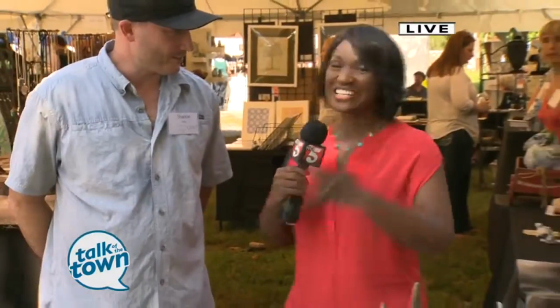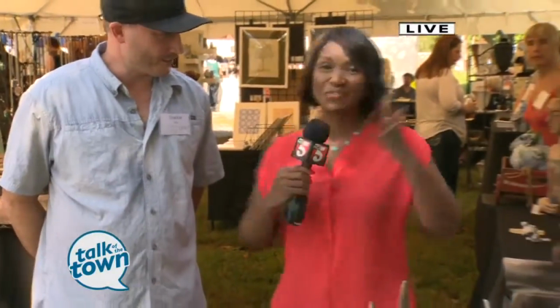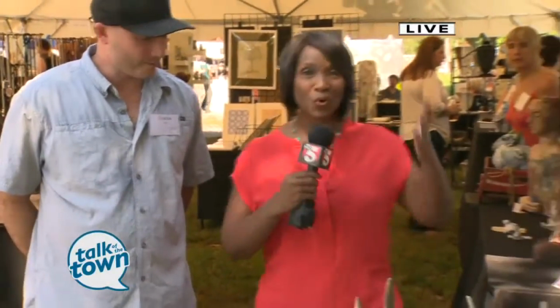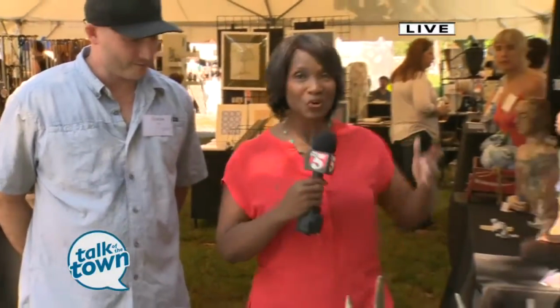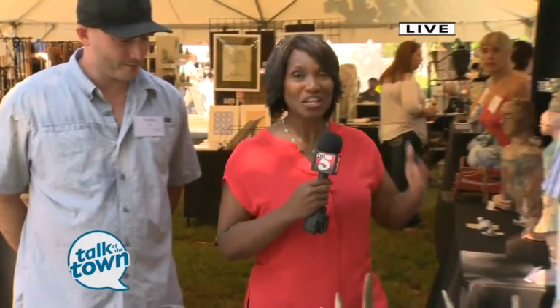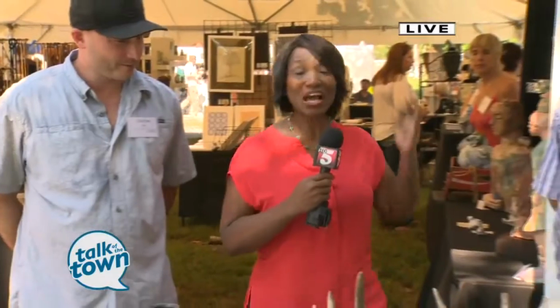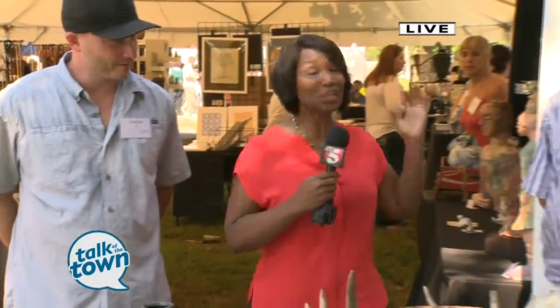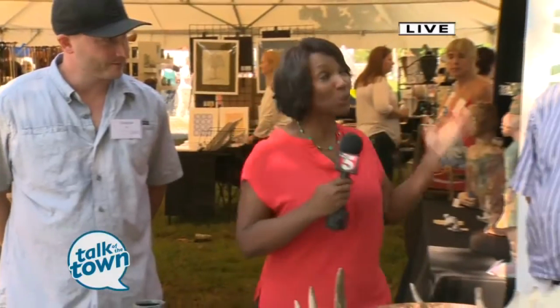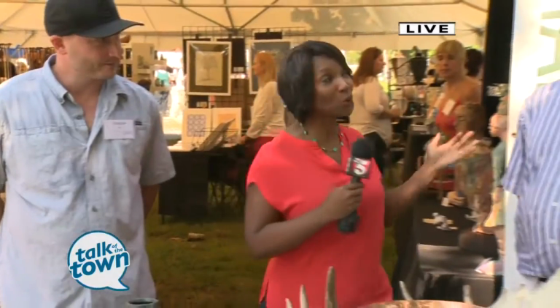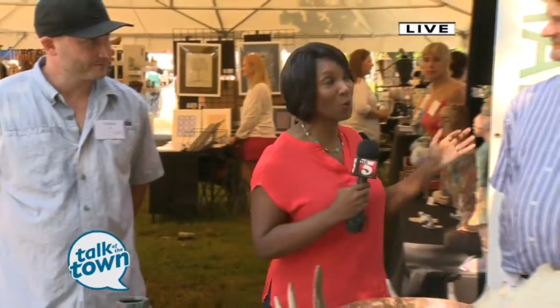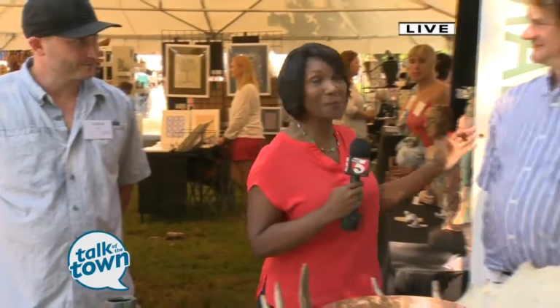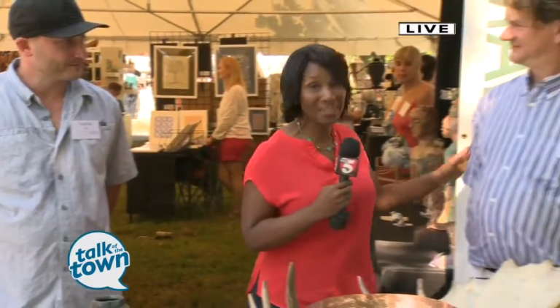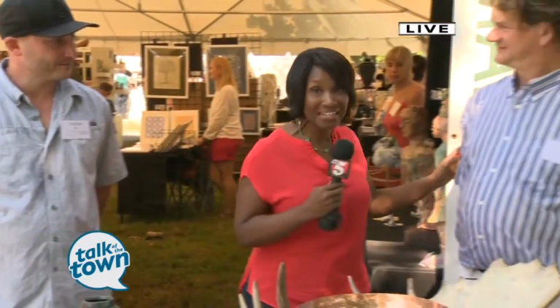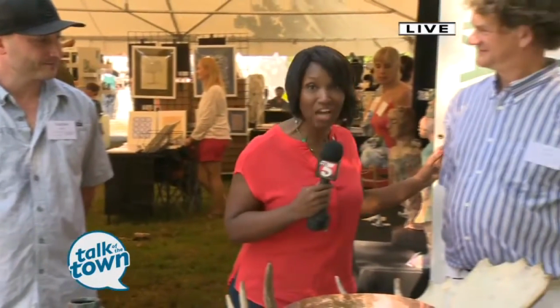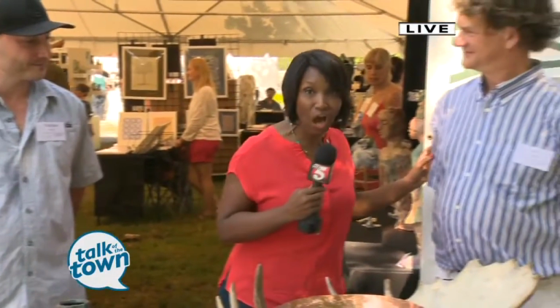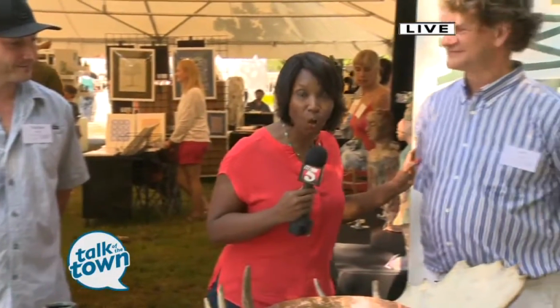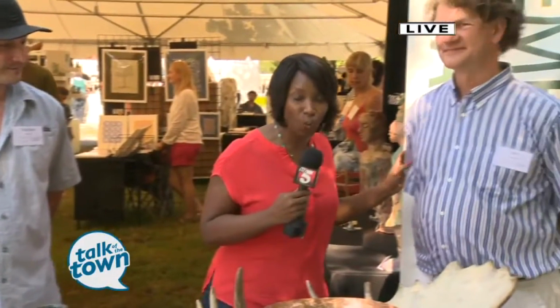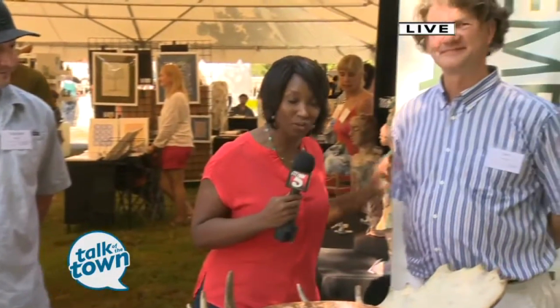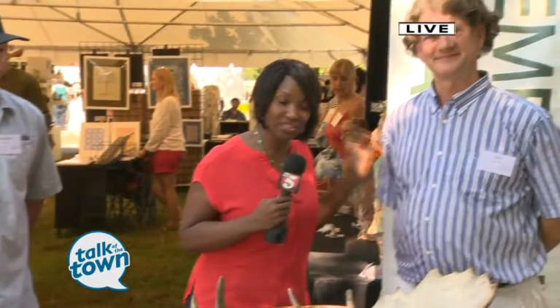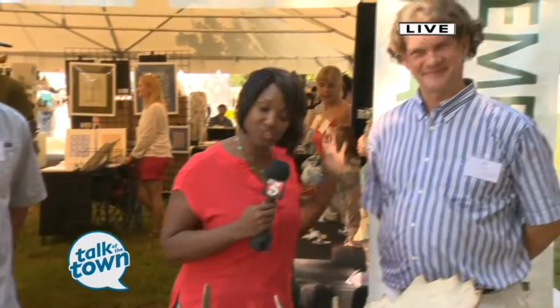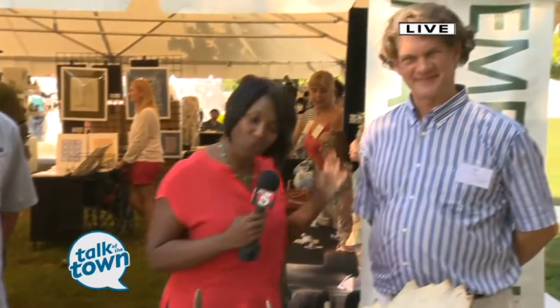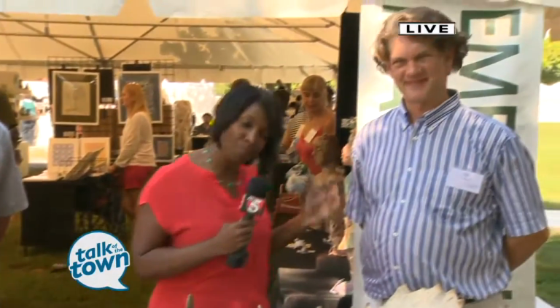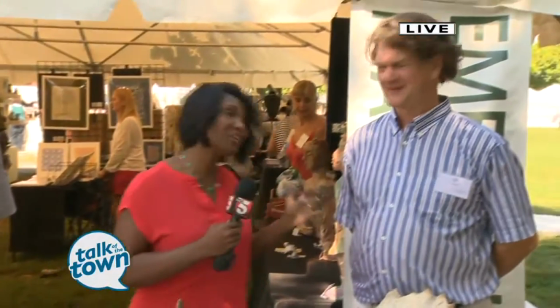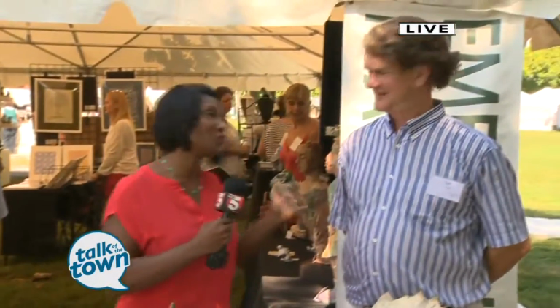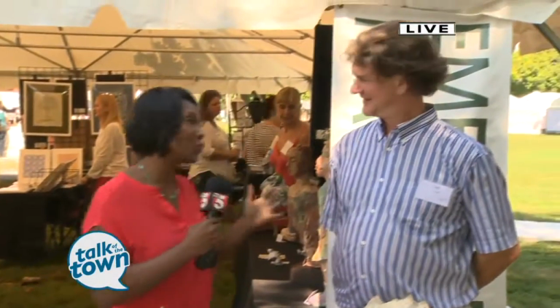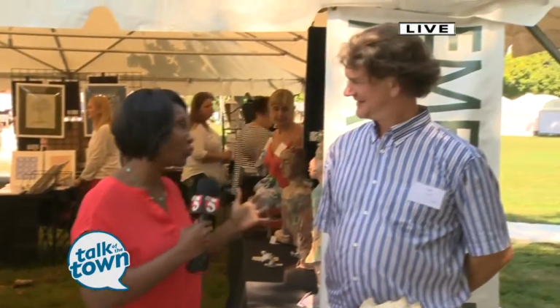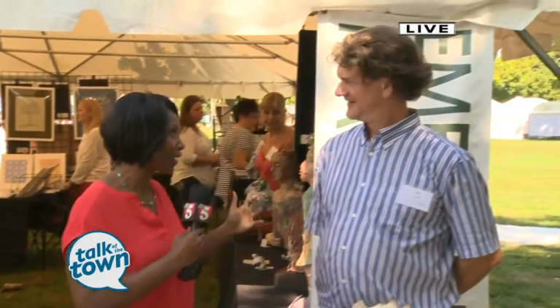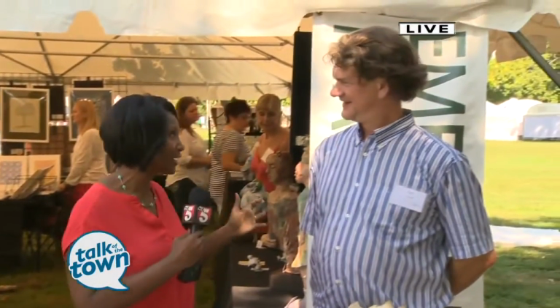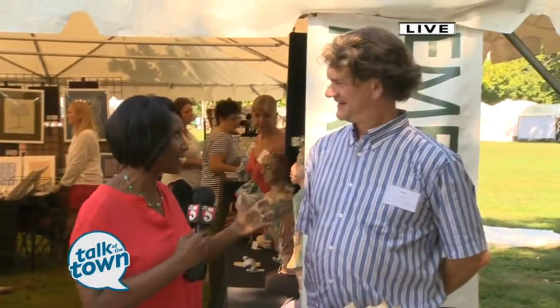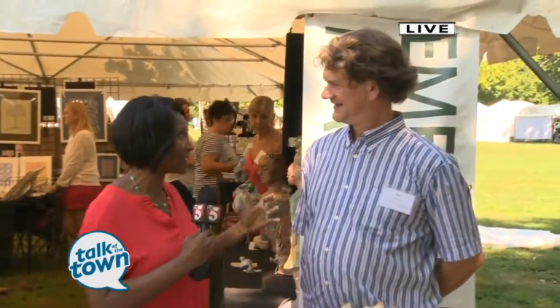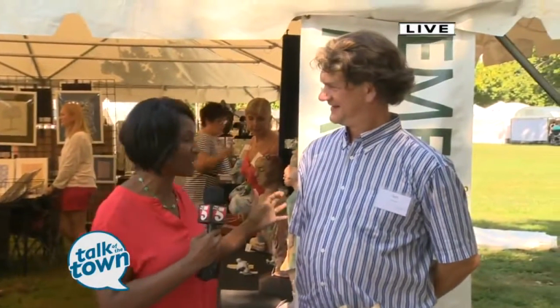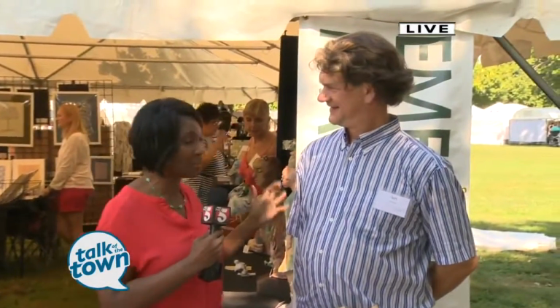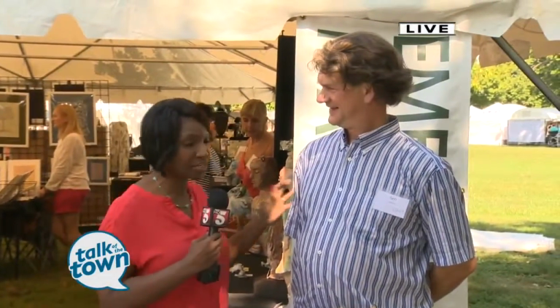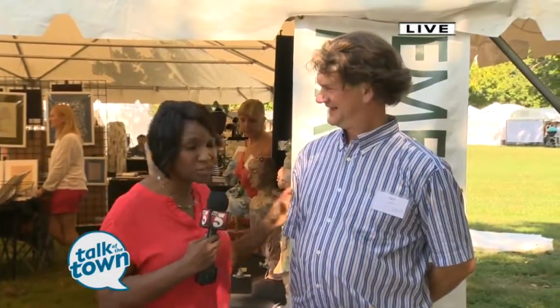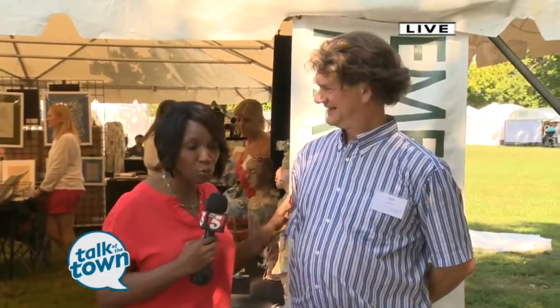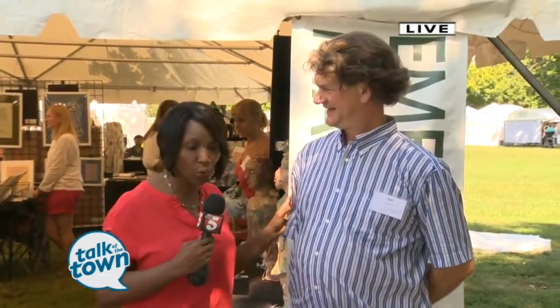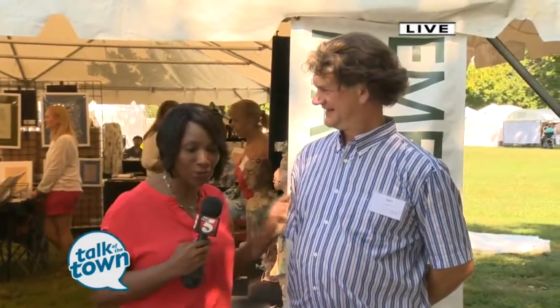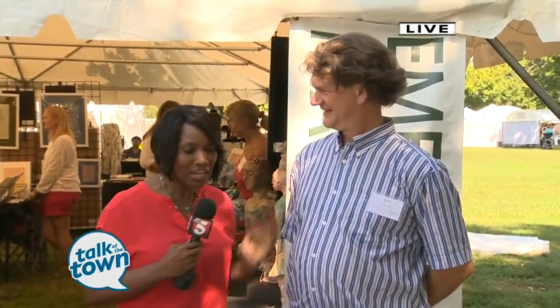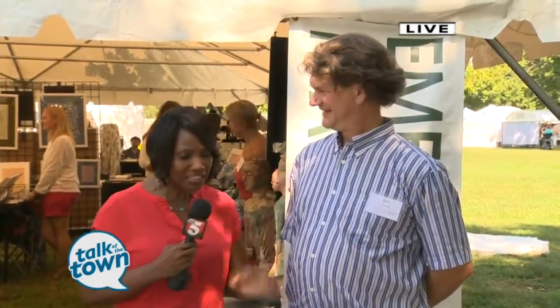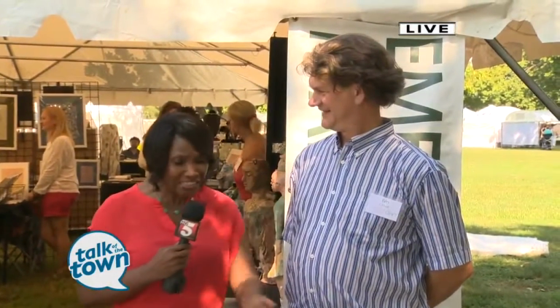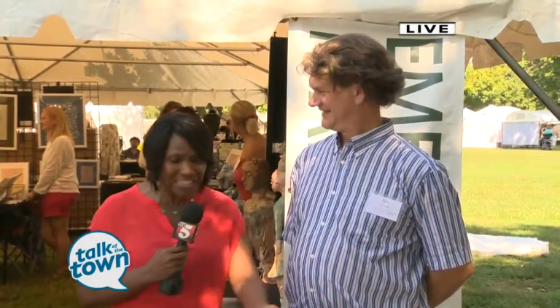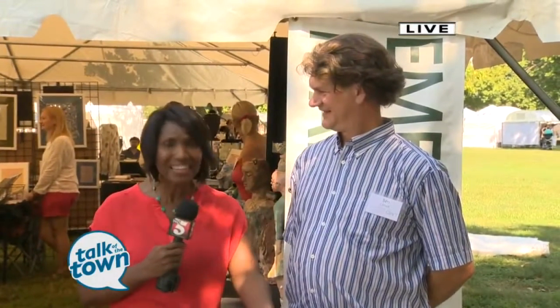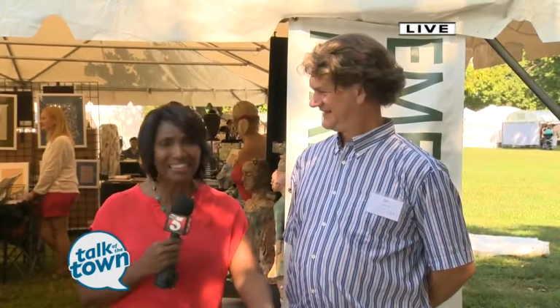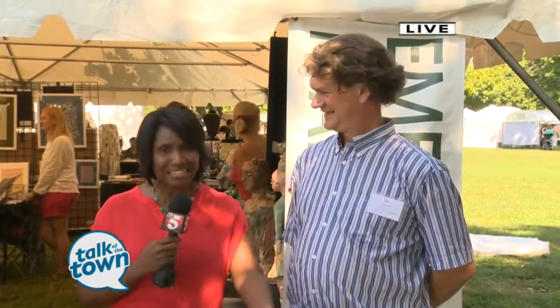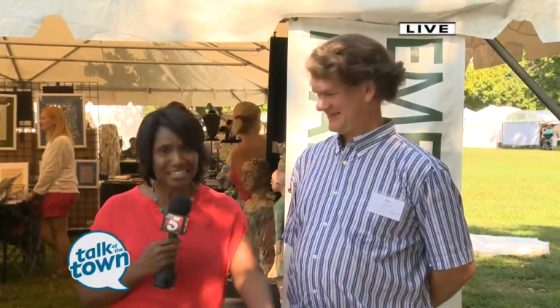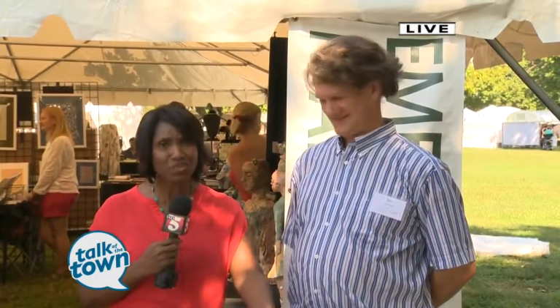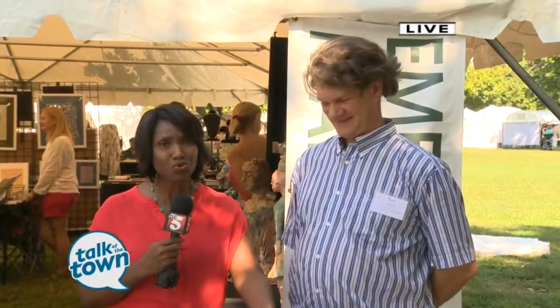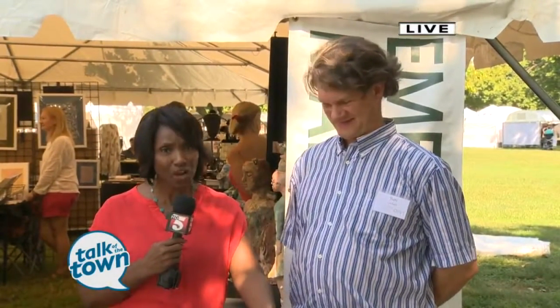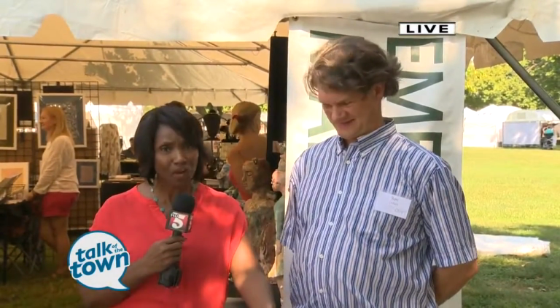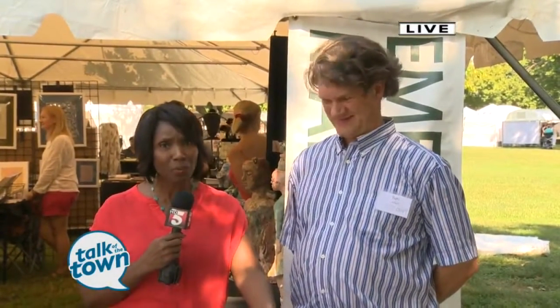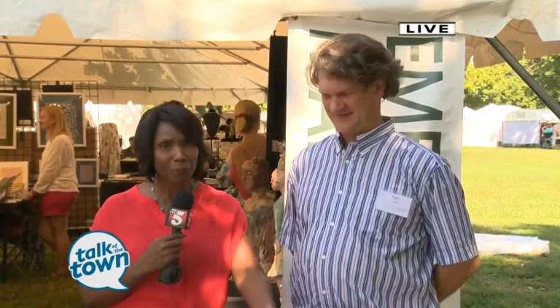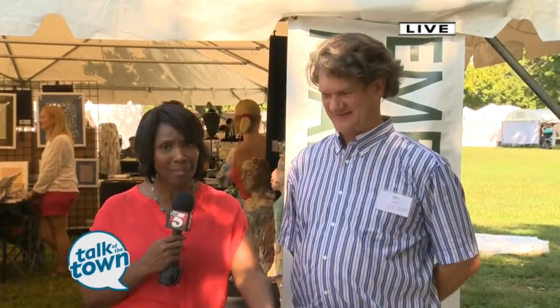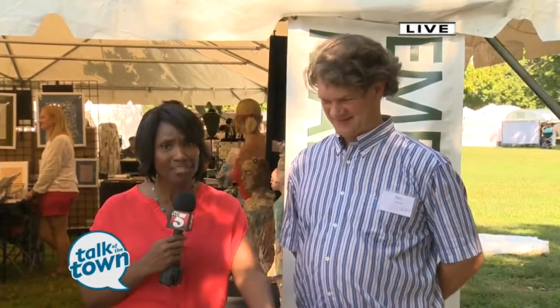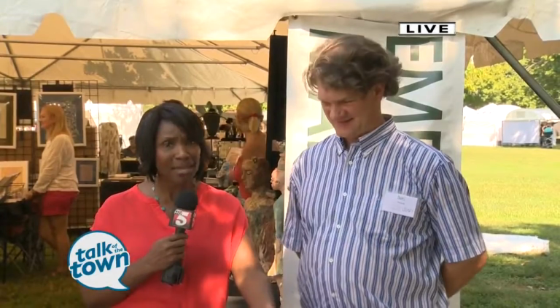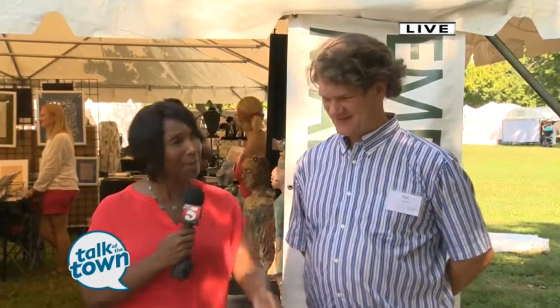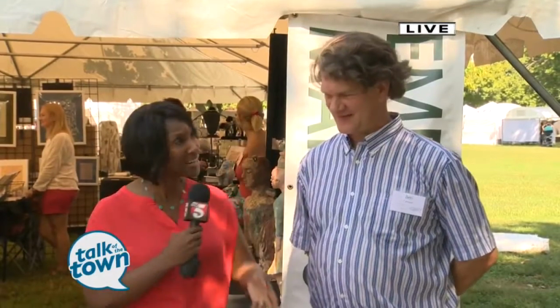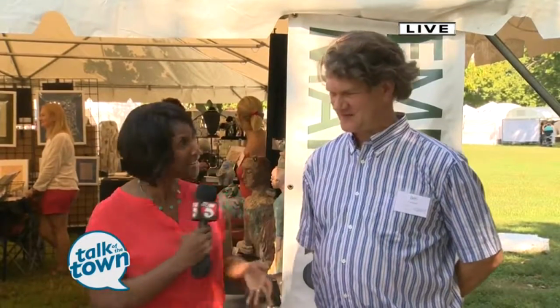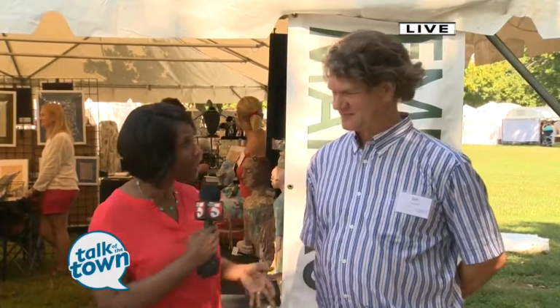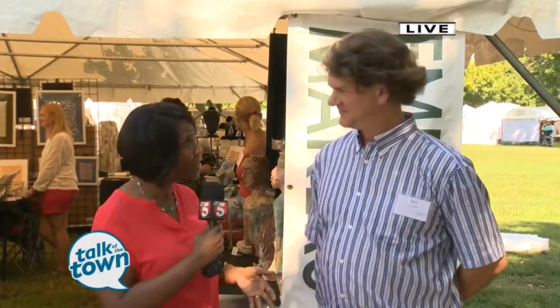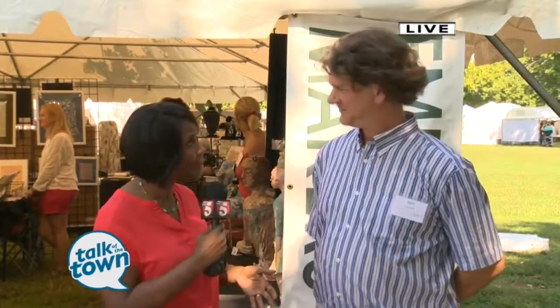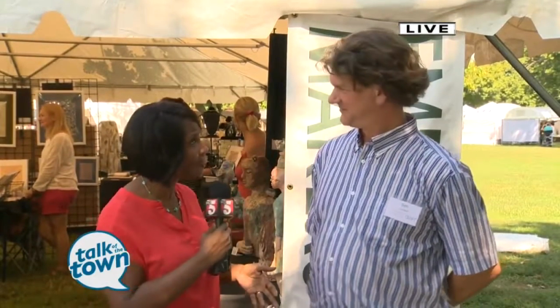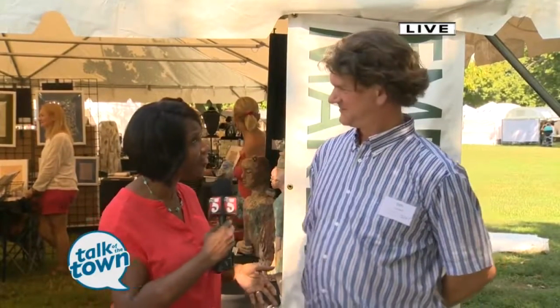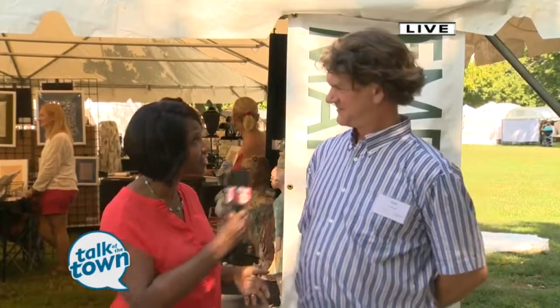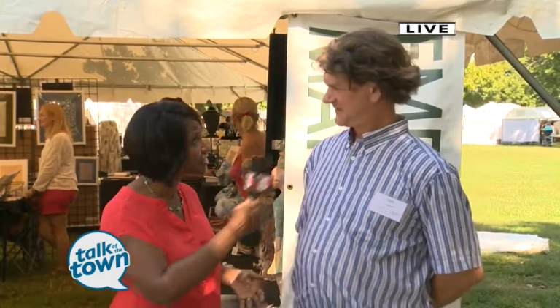And then, of course, local Ben Caldwell — so many of you will recognize him and his work. Look at this incredible, incredible piece. Ben, tell me about this.